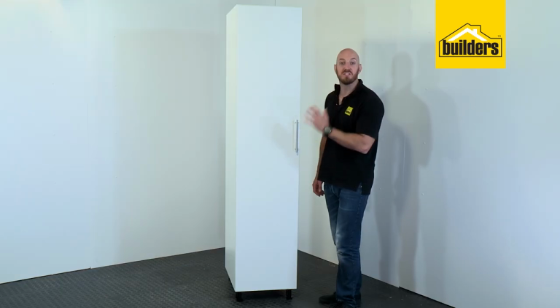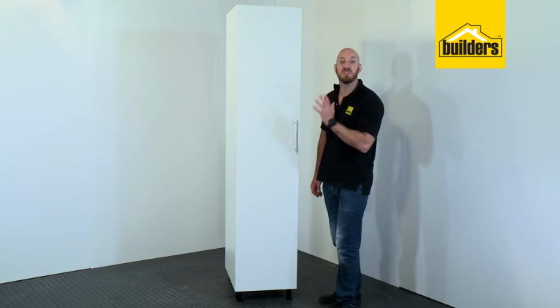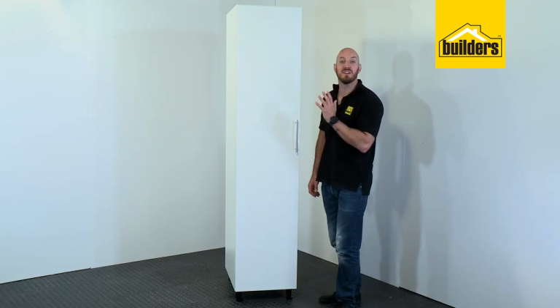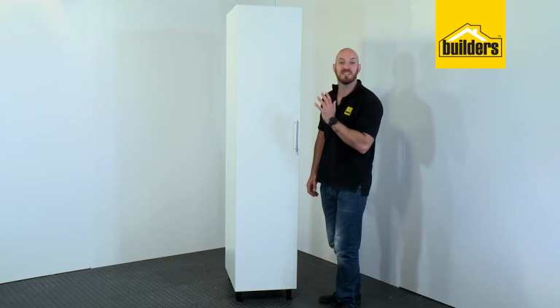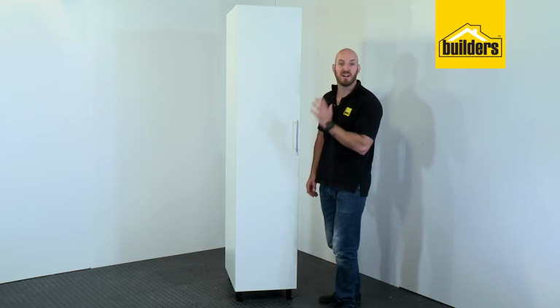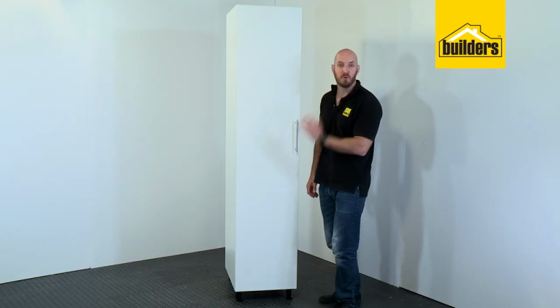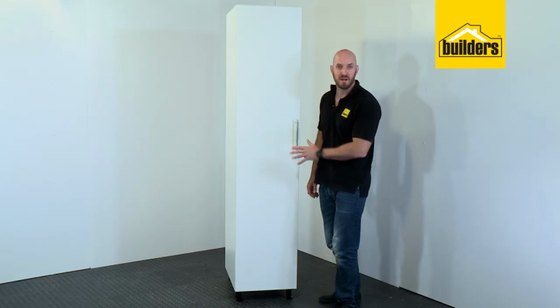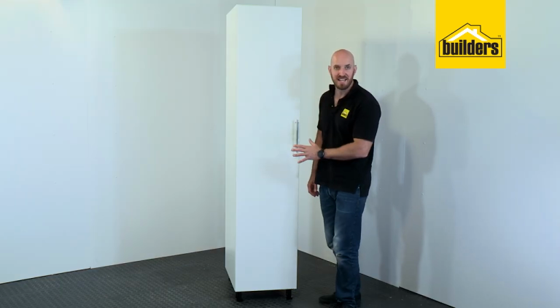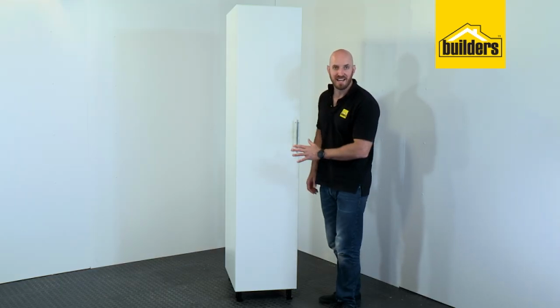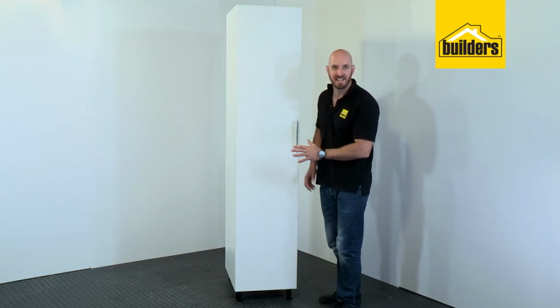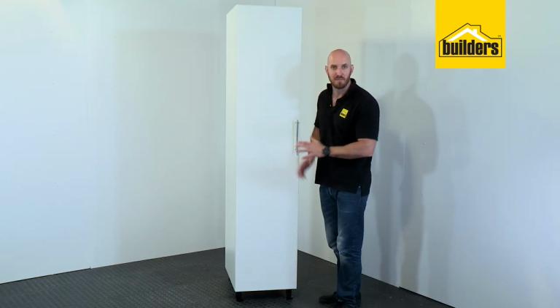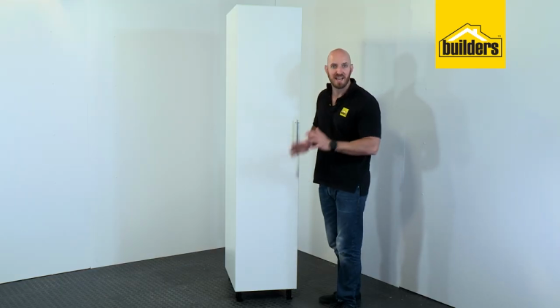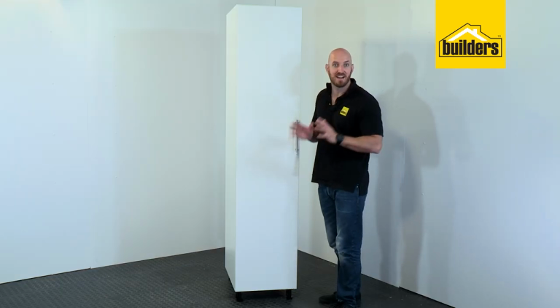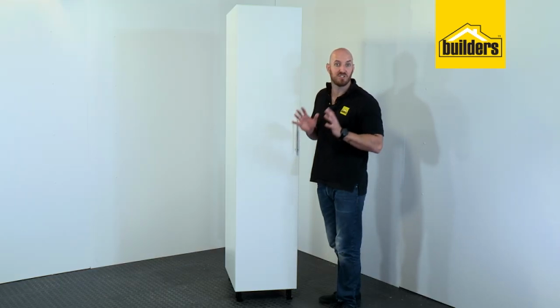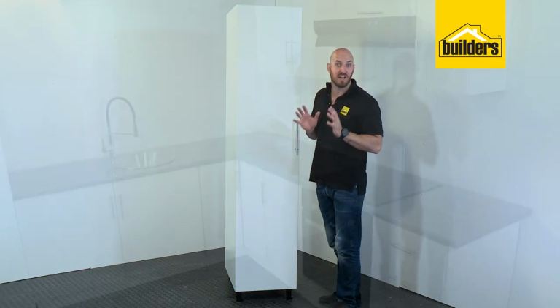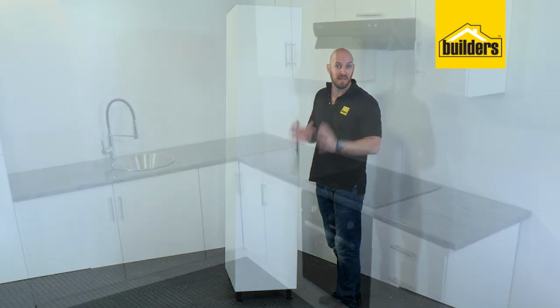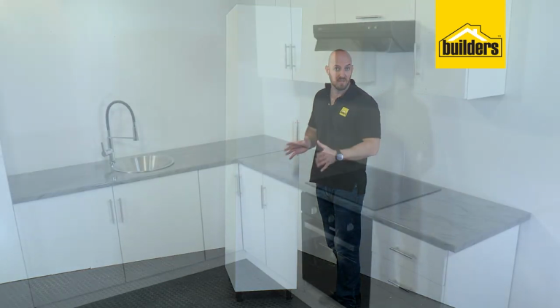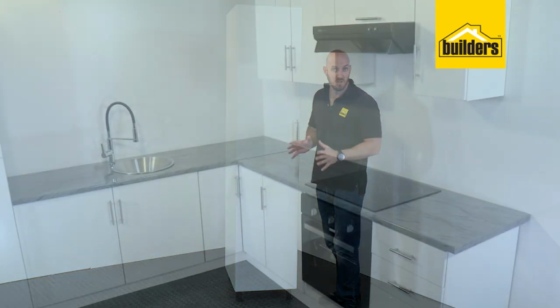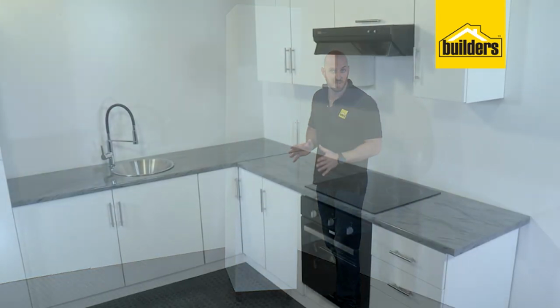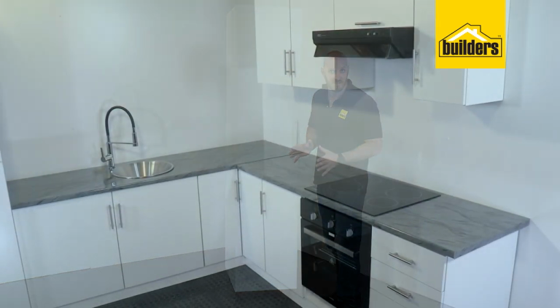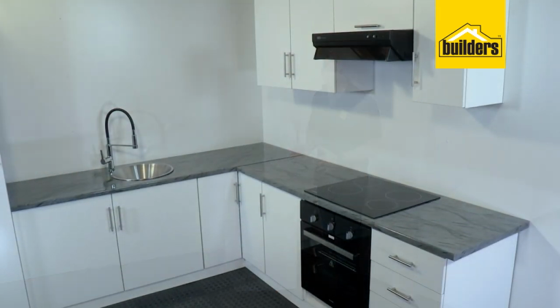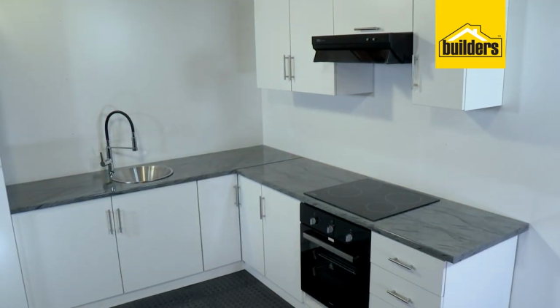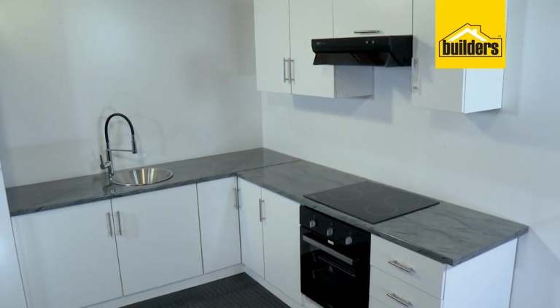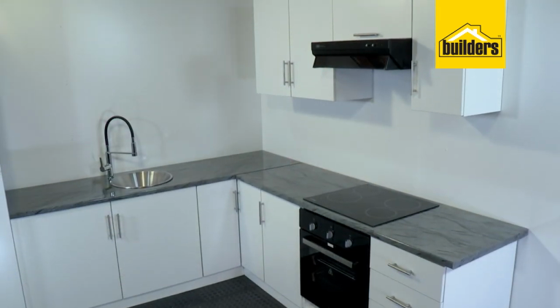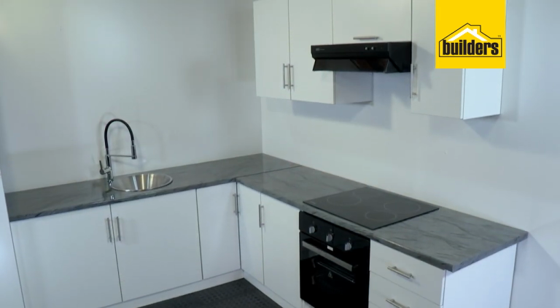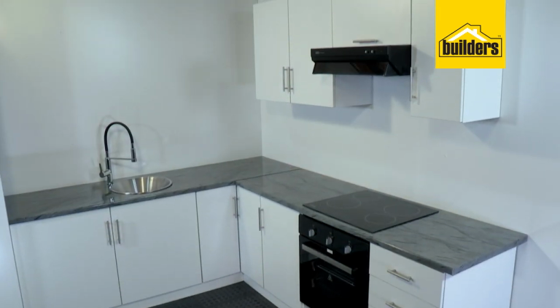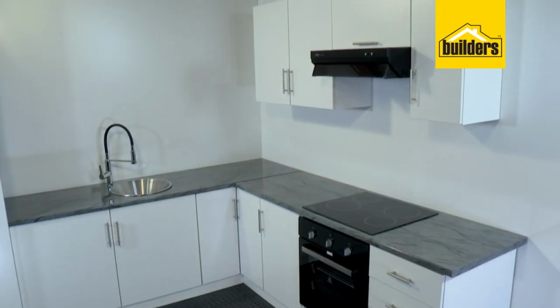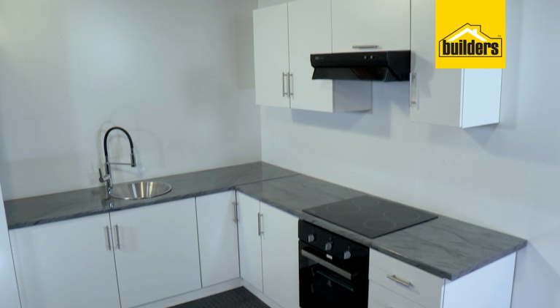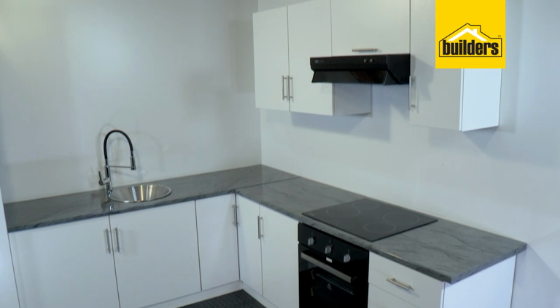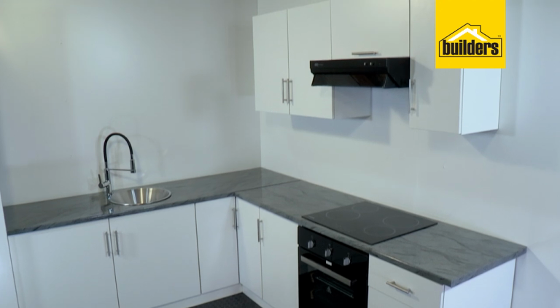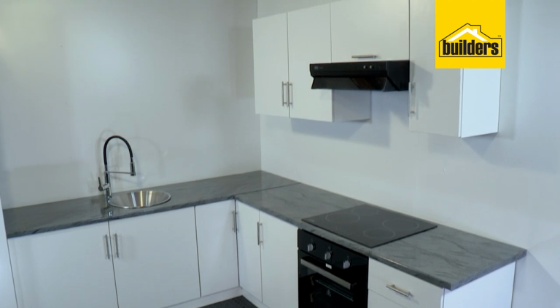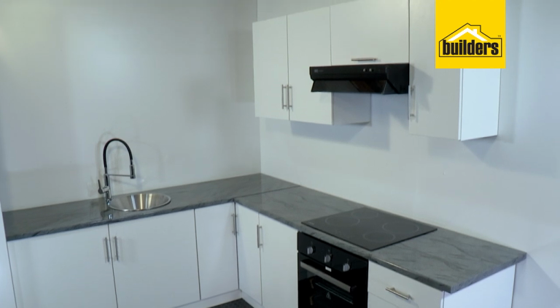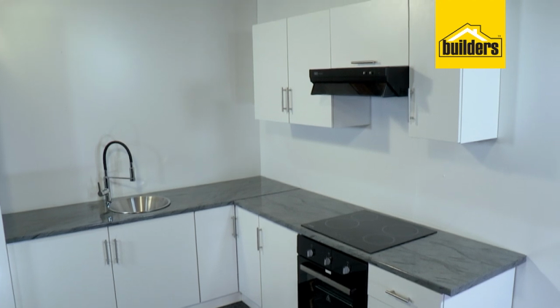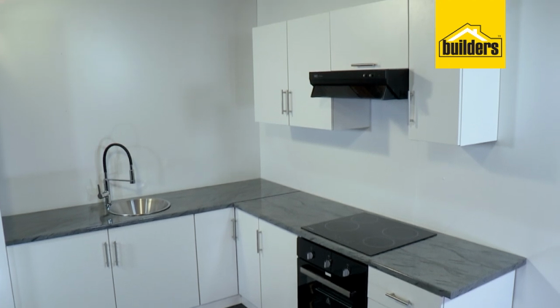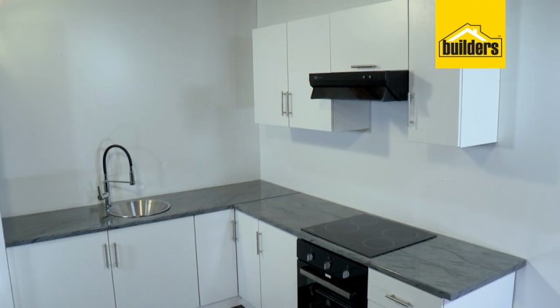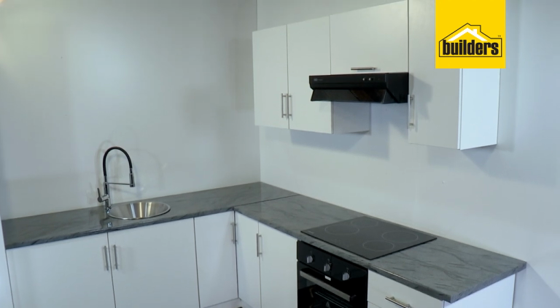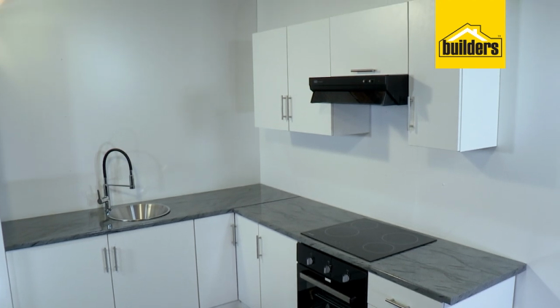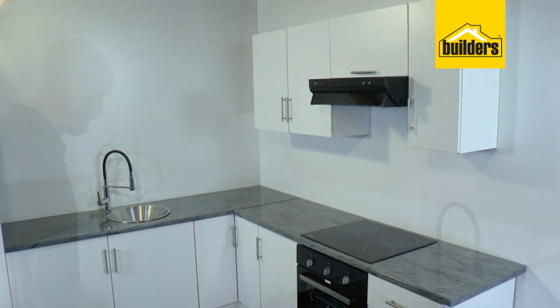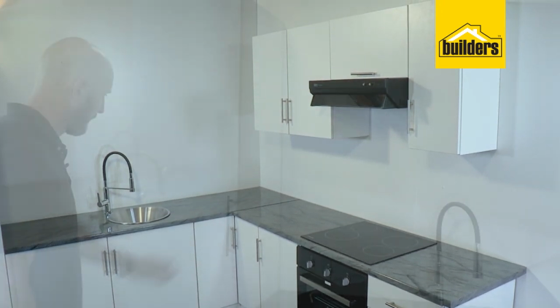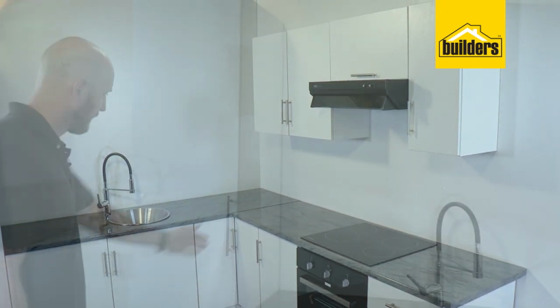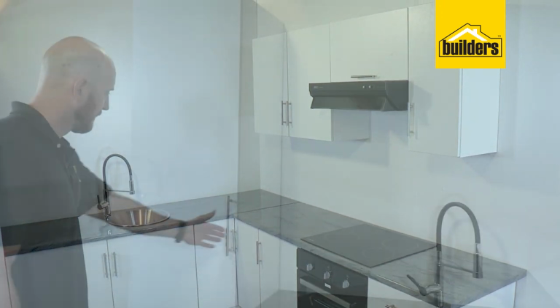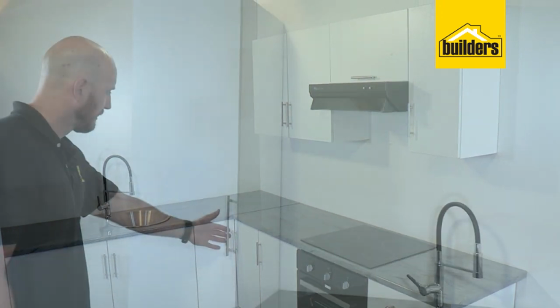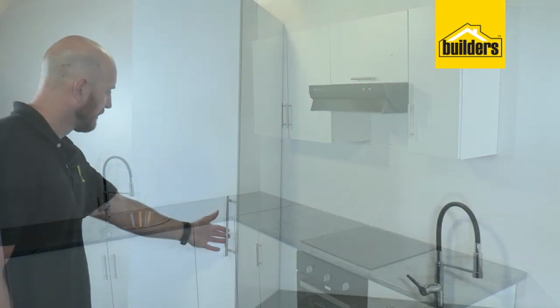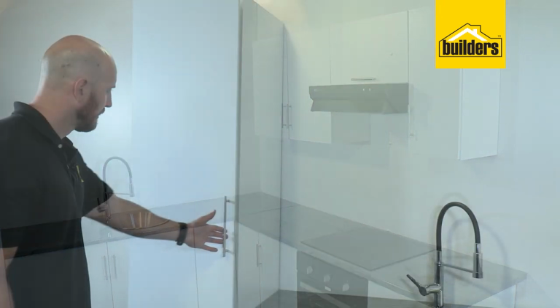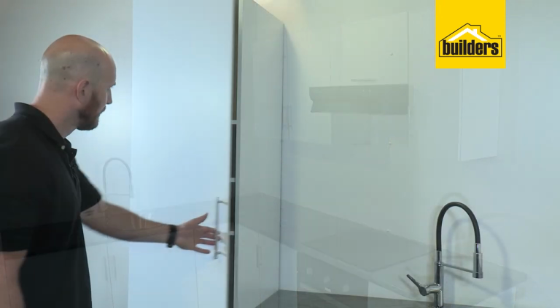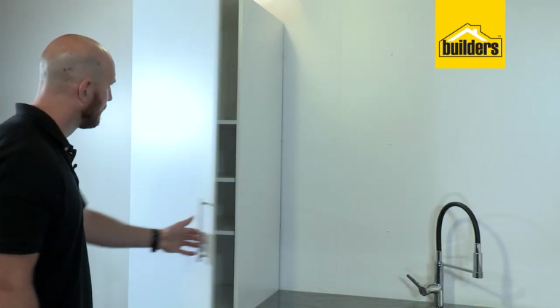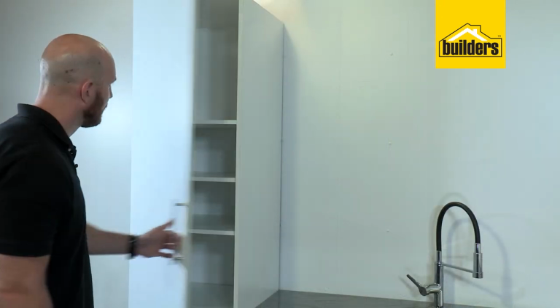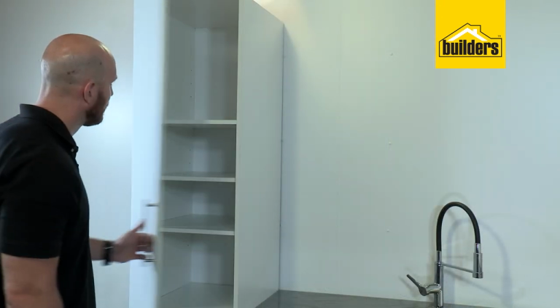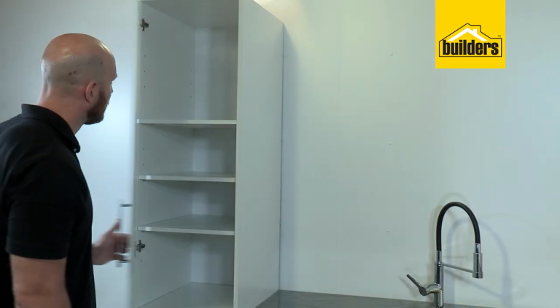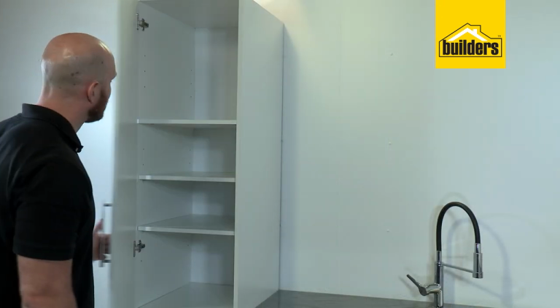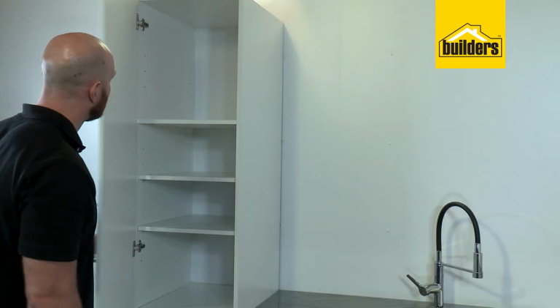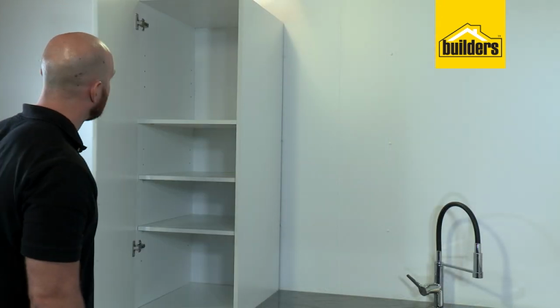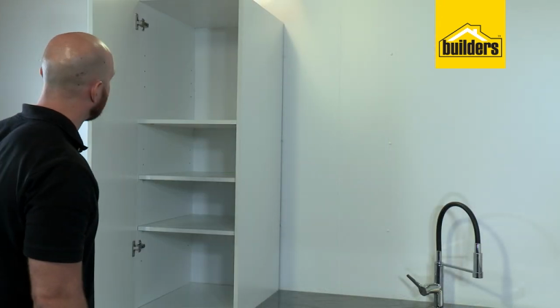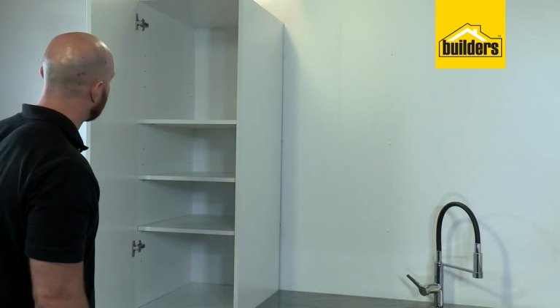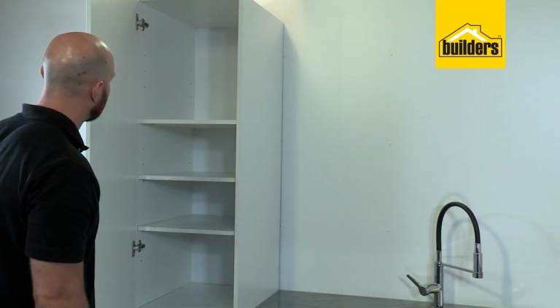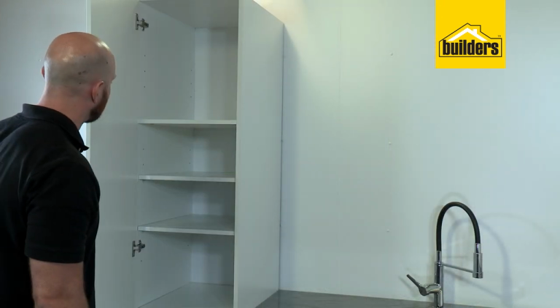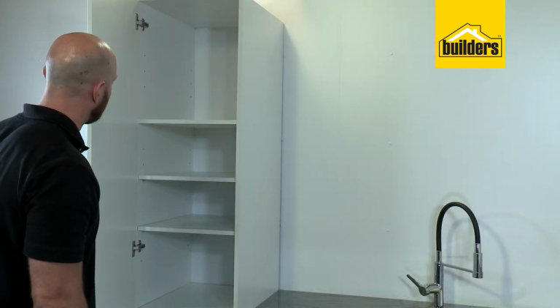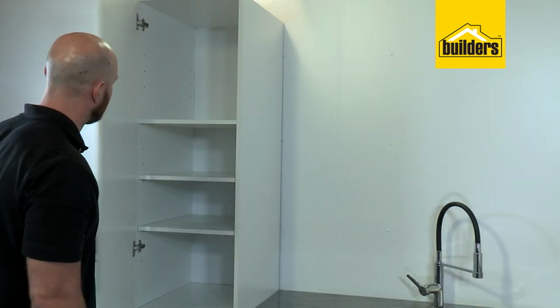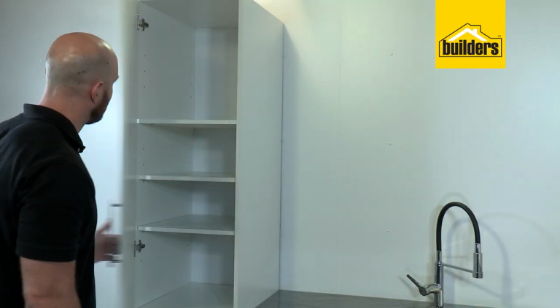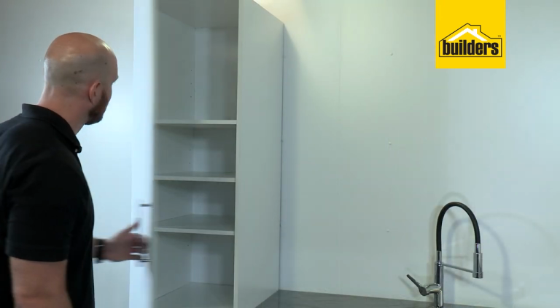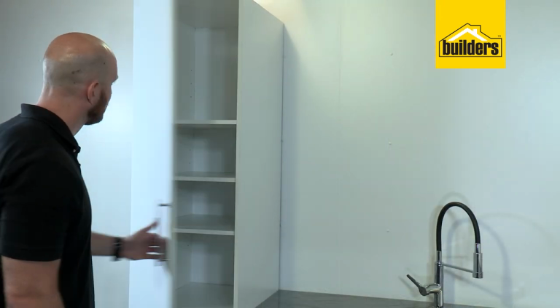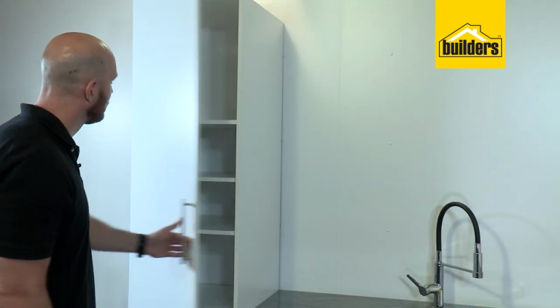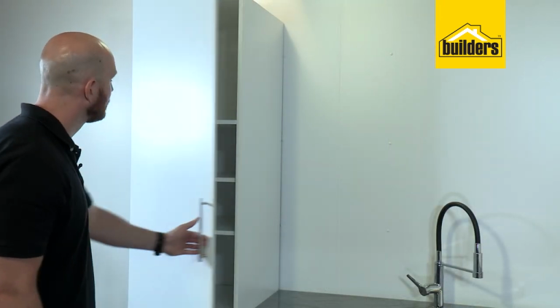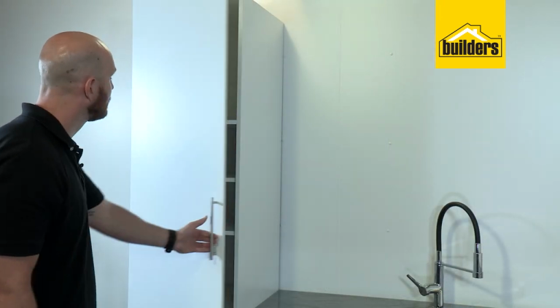This unit is now ready and can be added to other units in the range to create your own kitchen, then finished off with a countertop and some accessories.